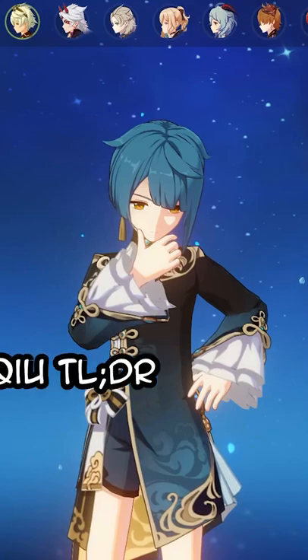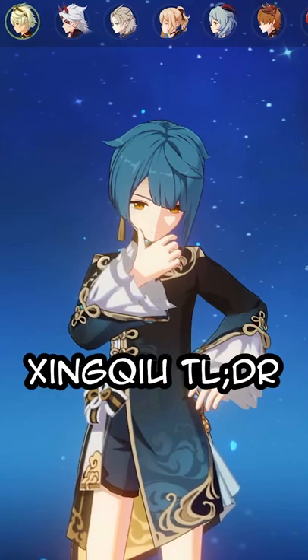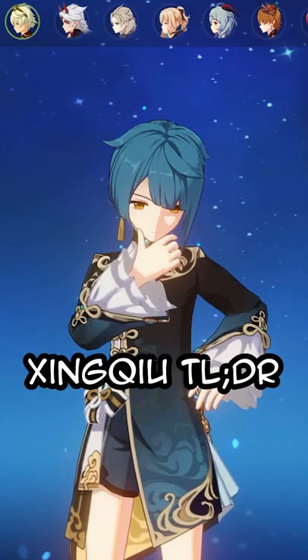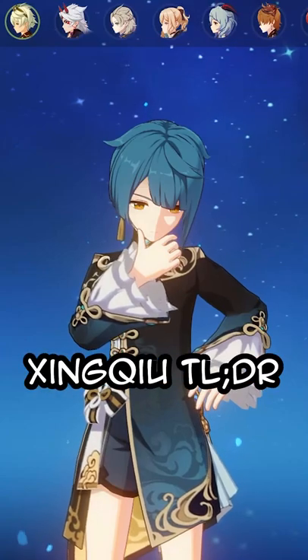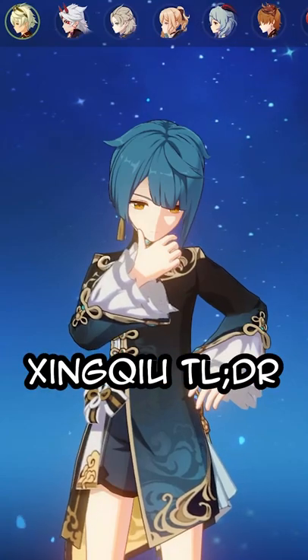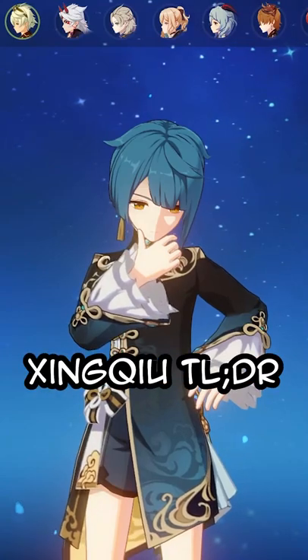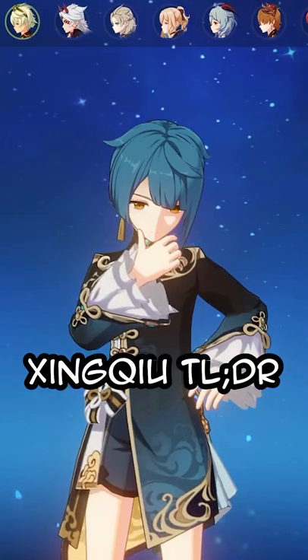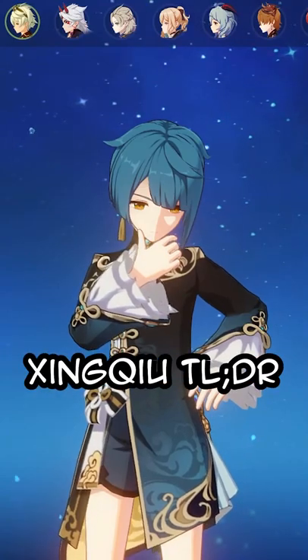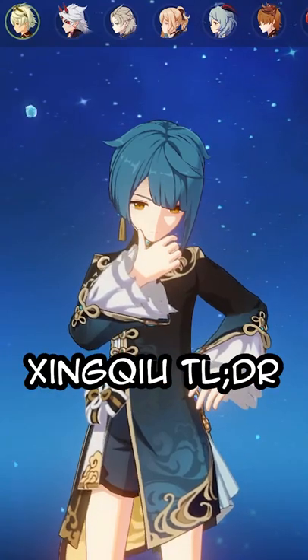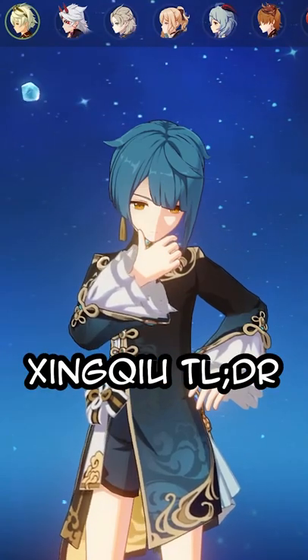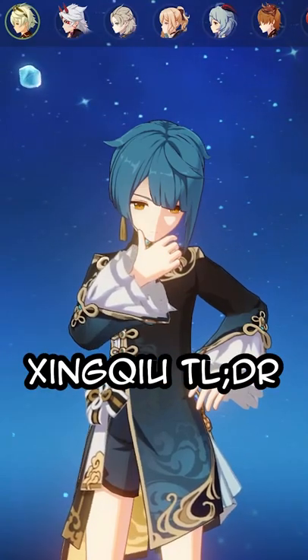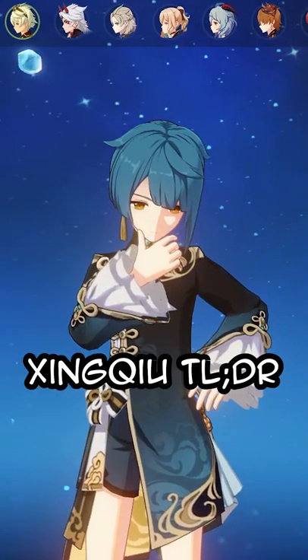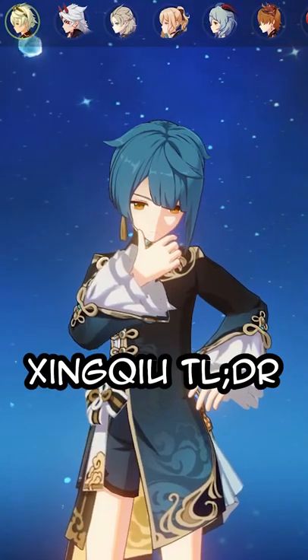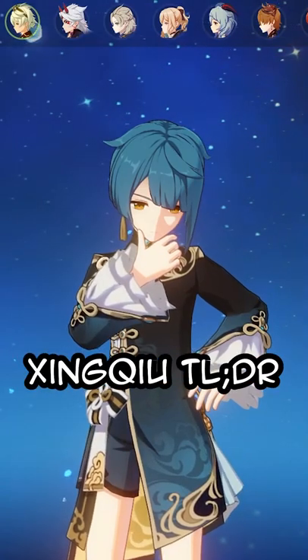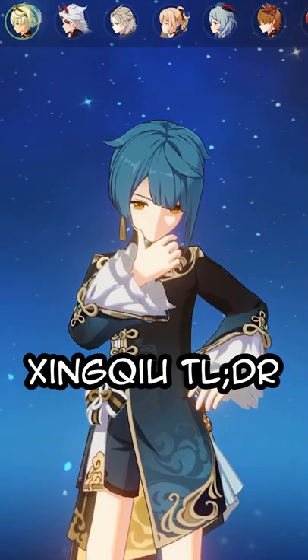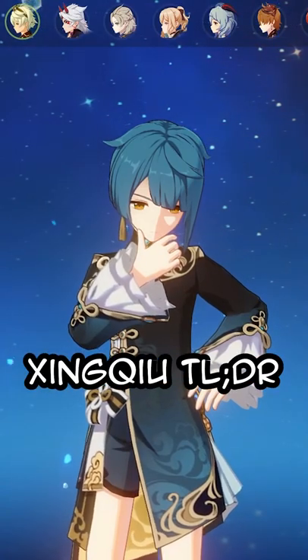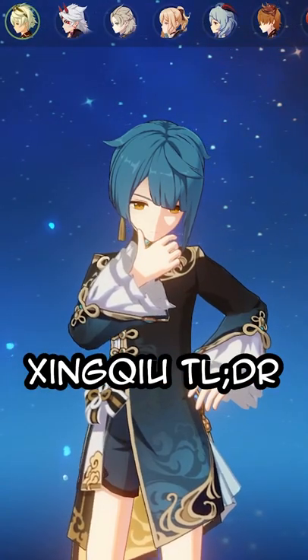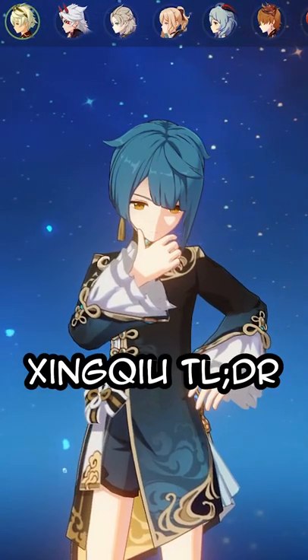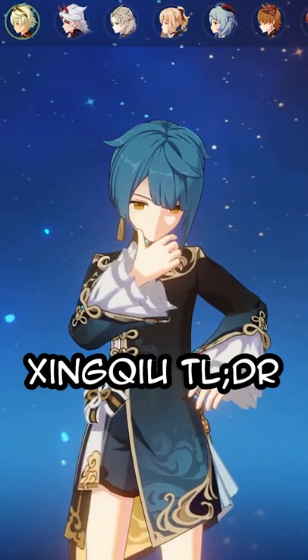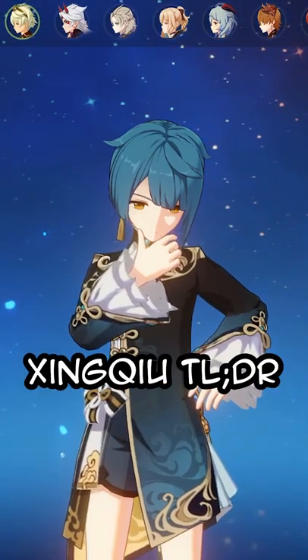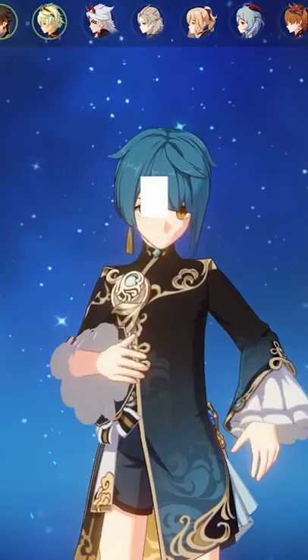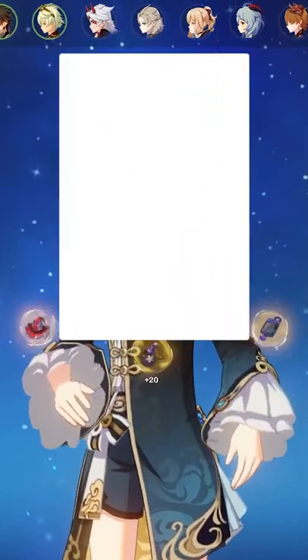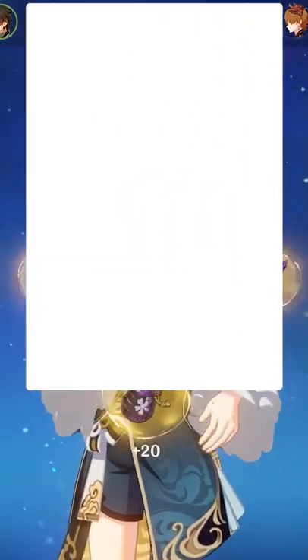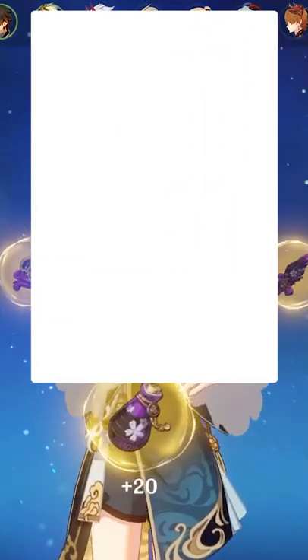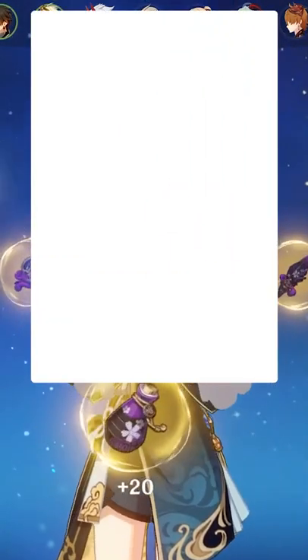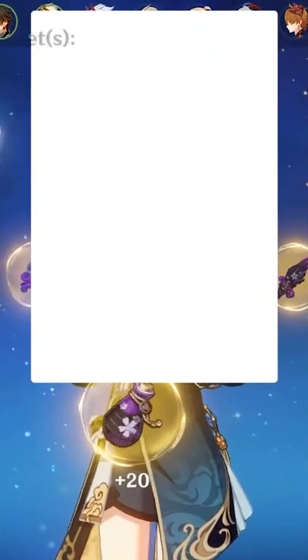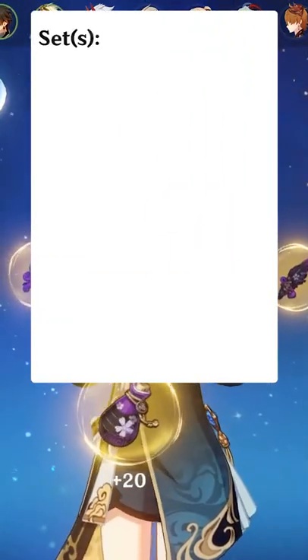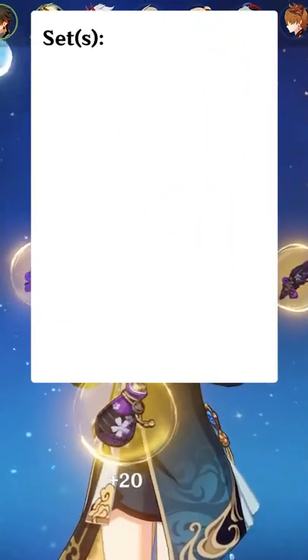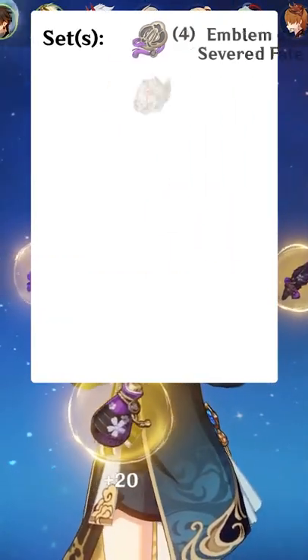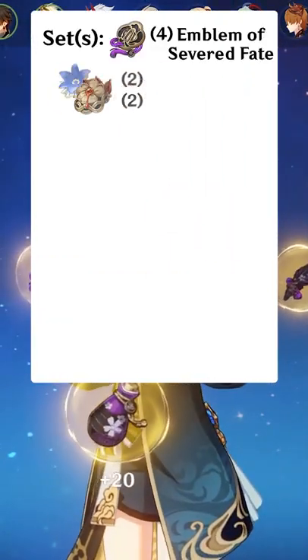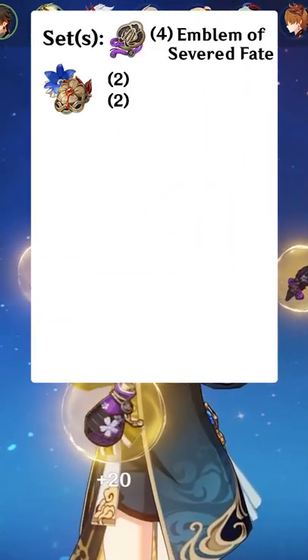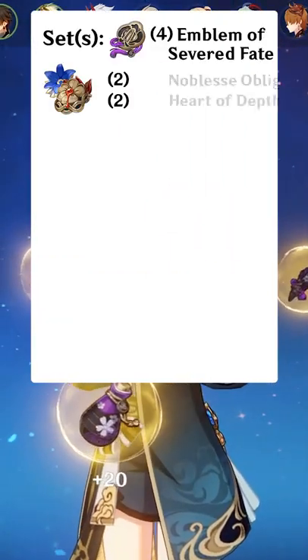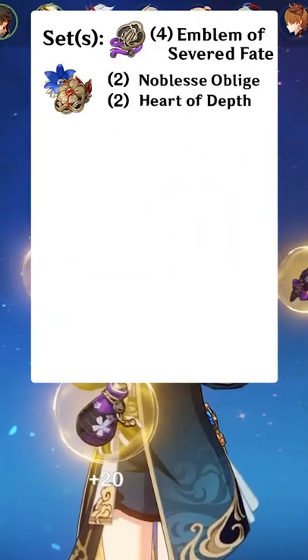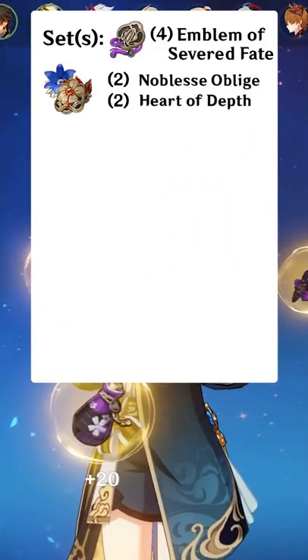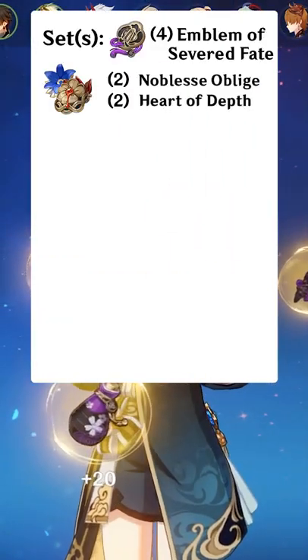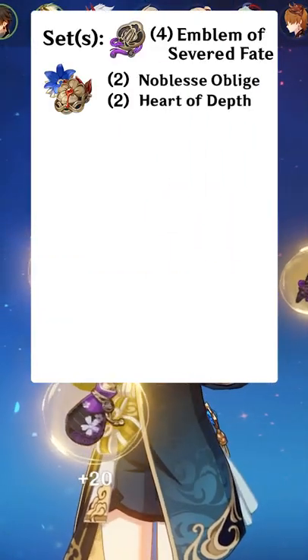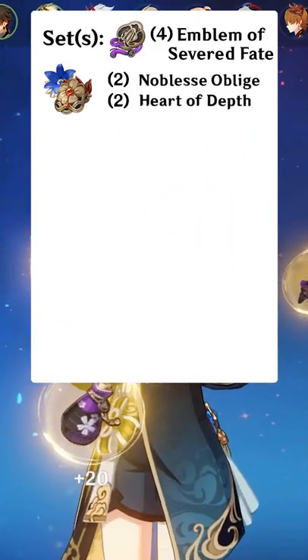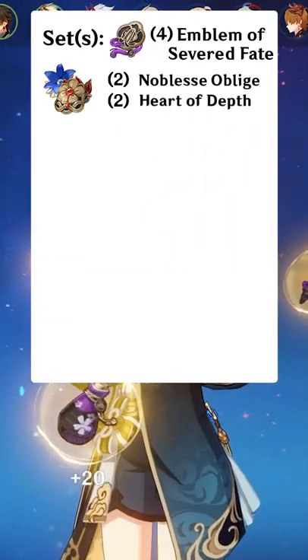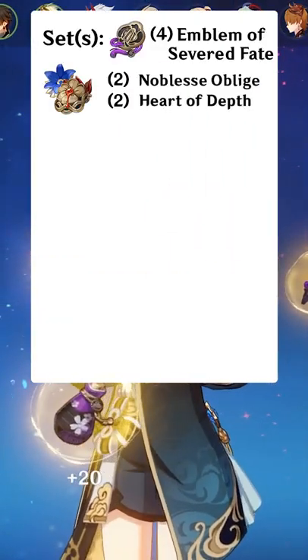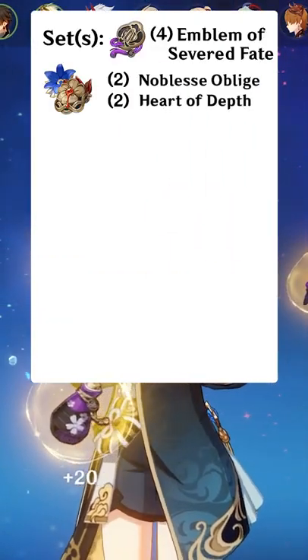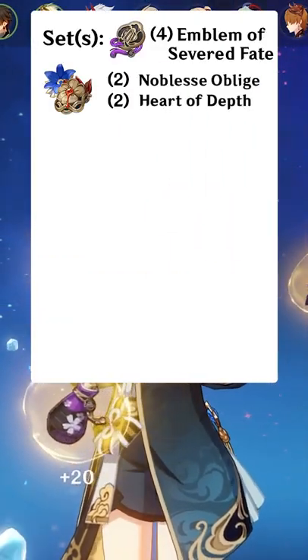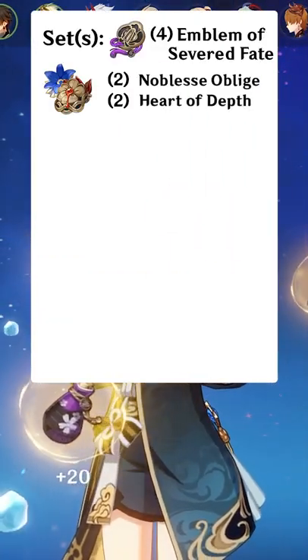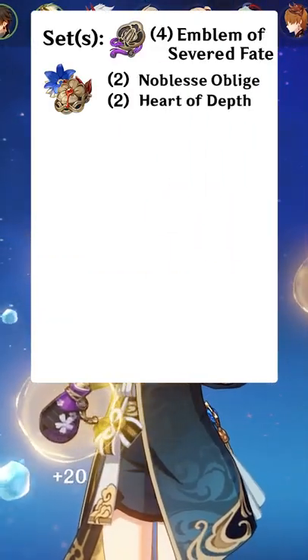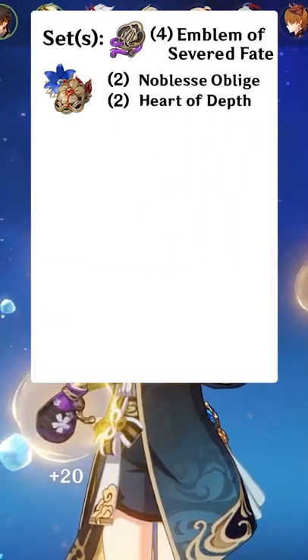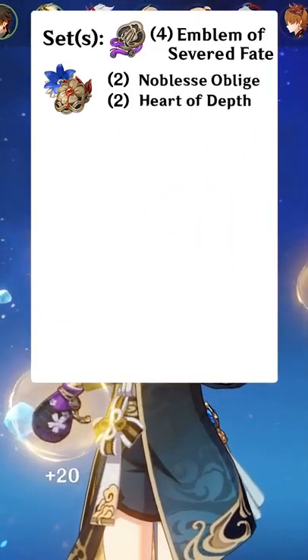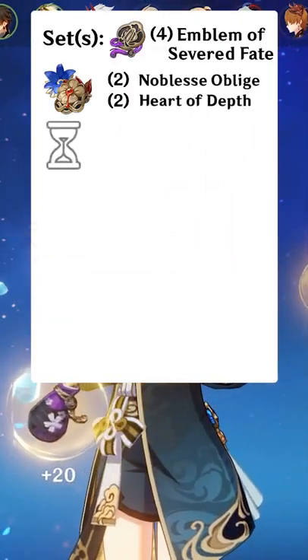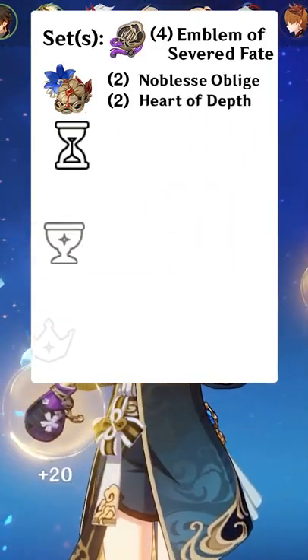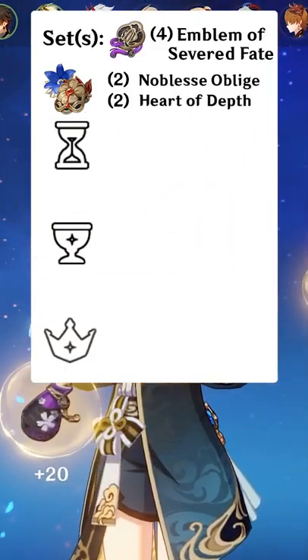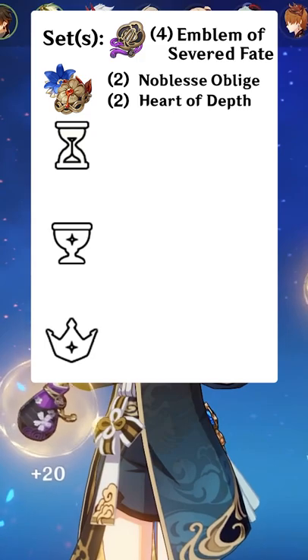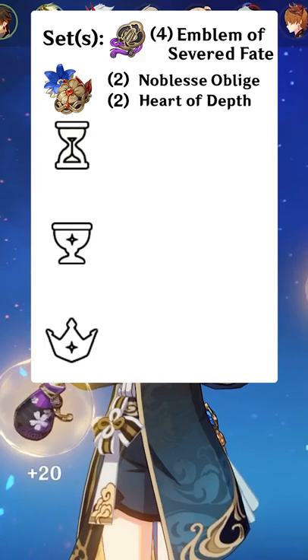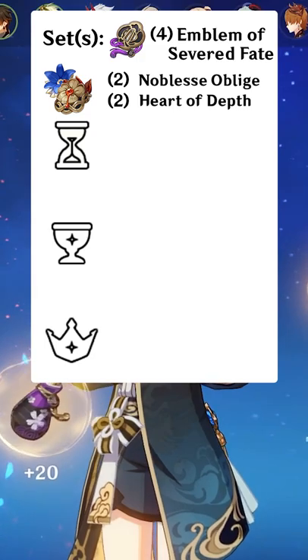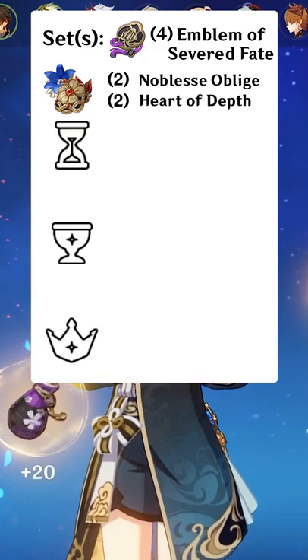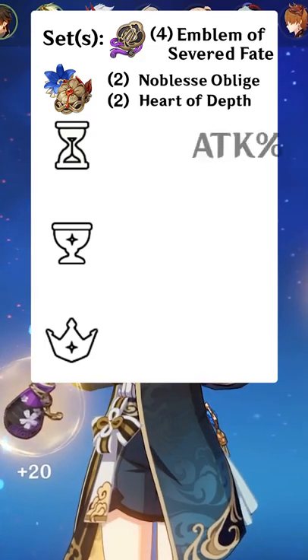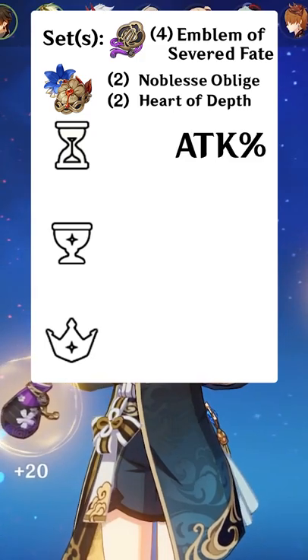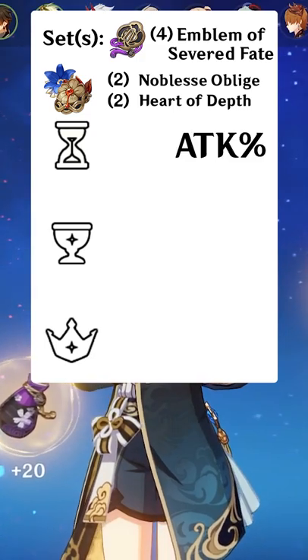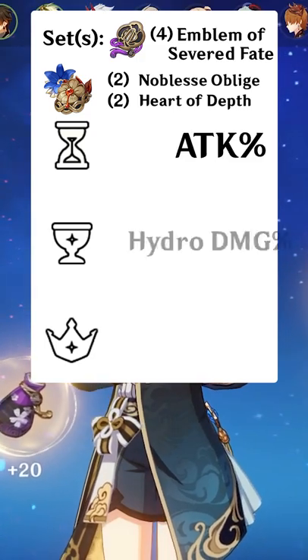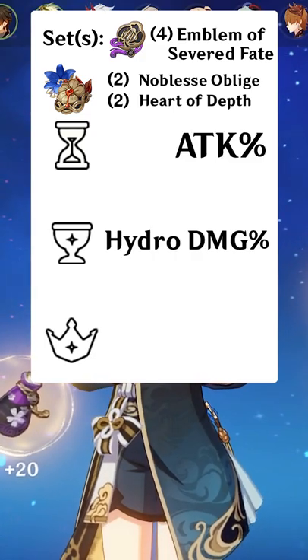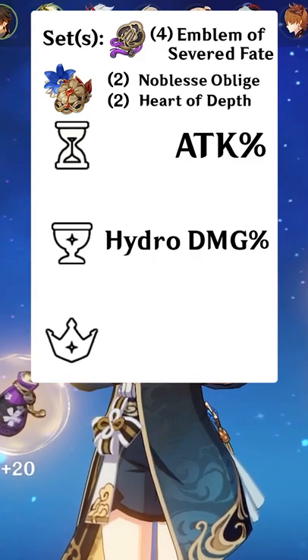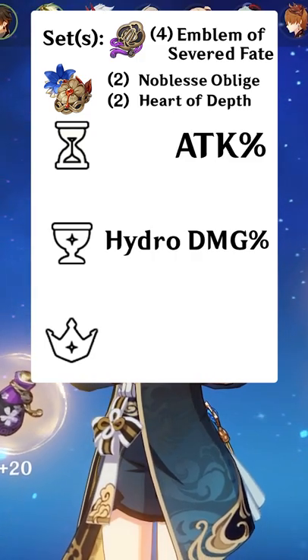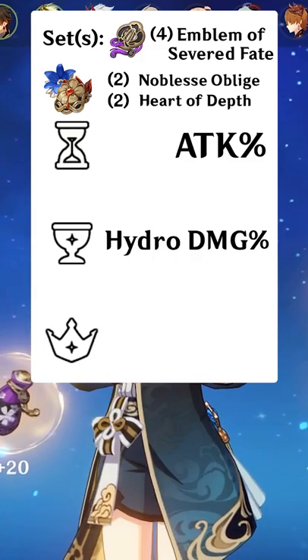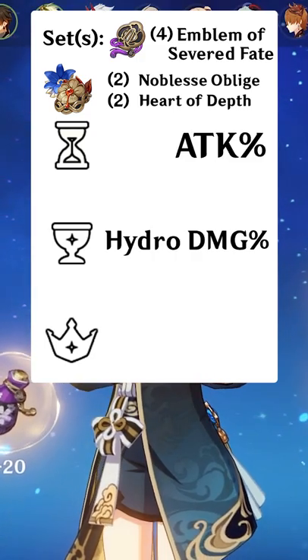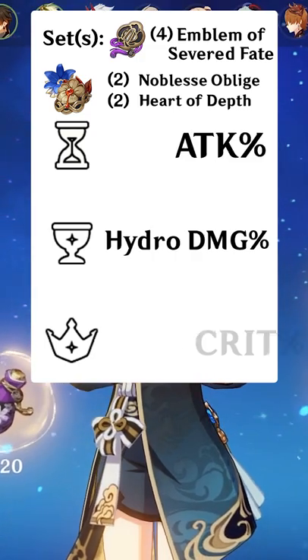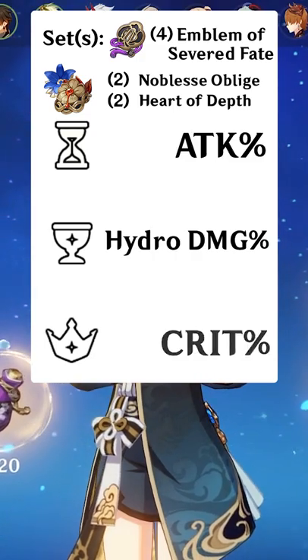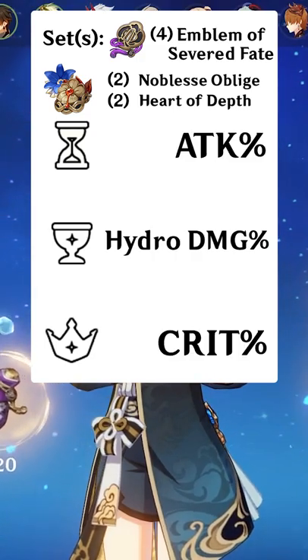So you want to use Xingqiu in Genshin Impact. Use 4 Emblems of Her Fate, or 2 Nobles and 2 Heart of Depth. Use this, this, and crit.